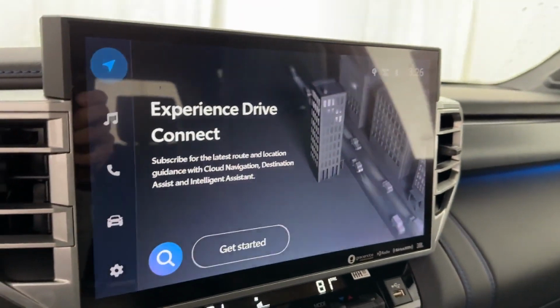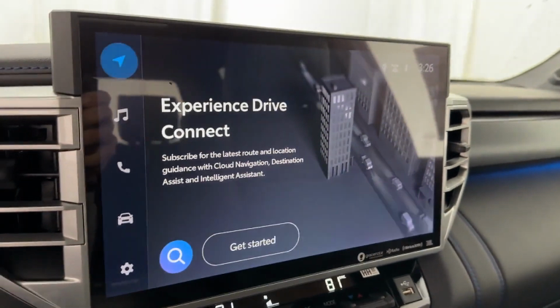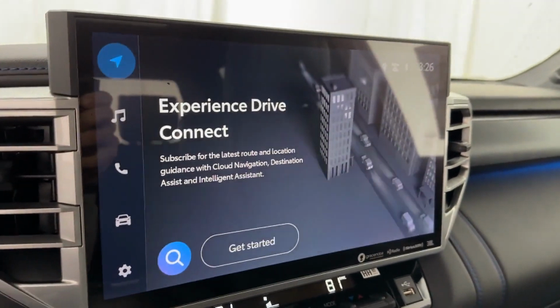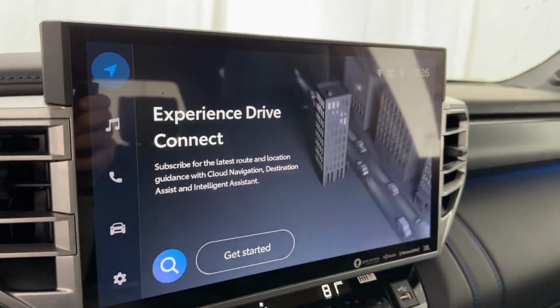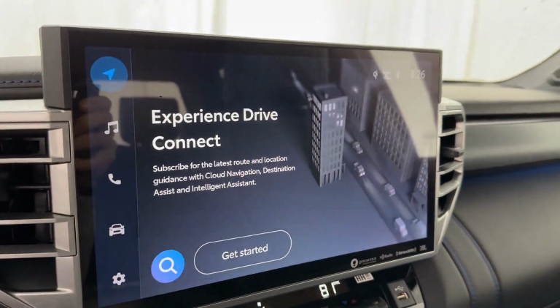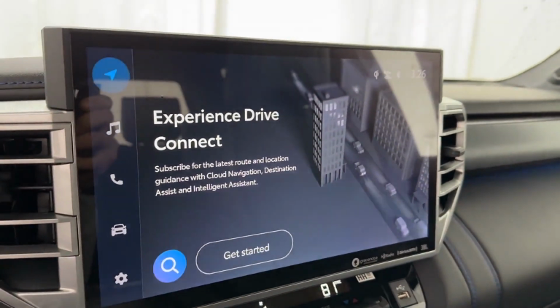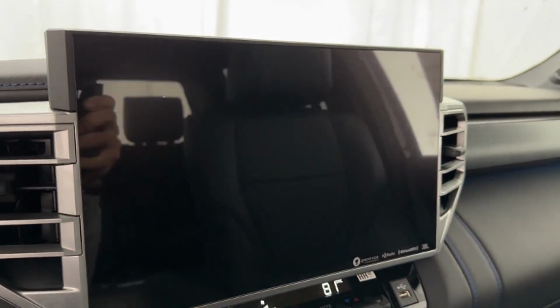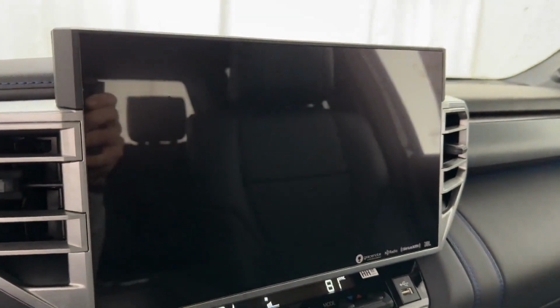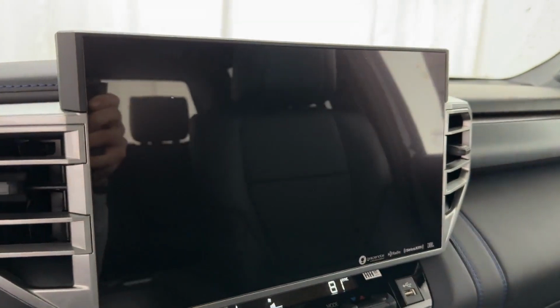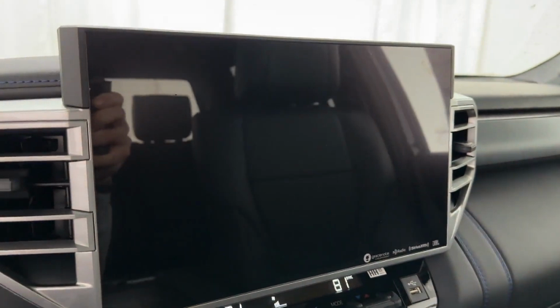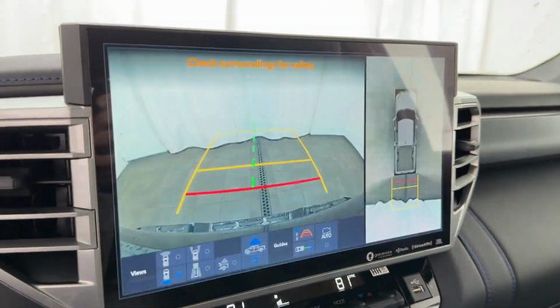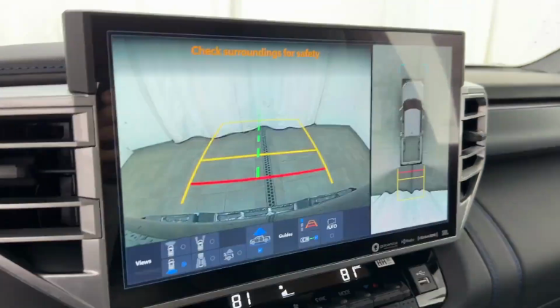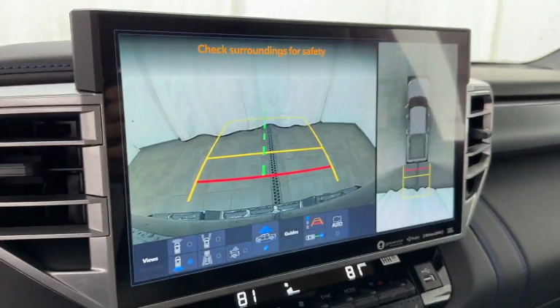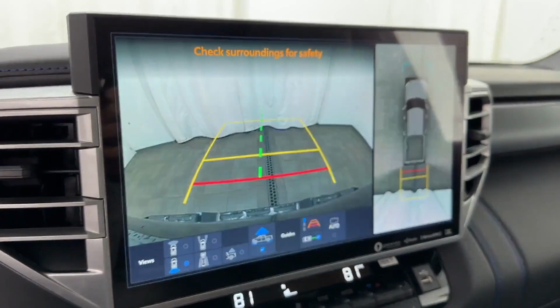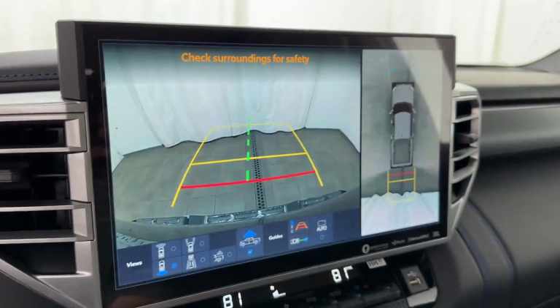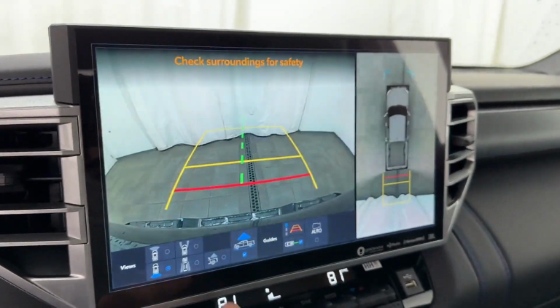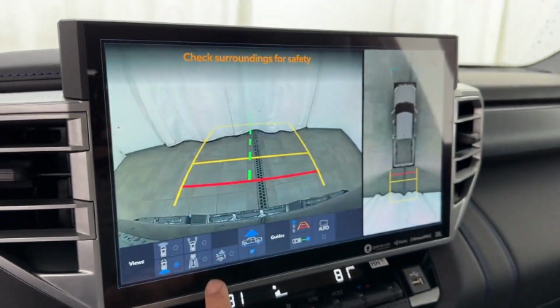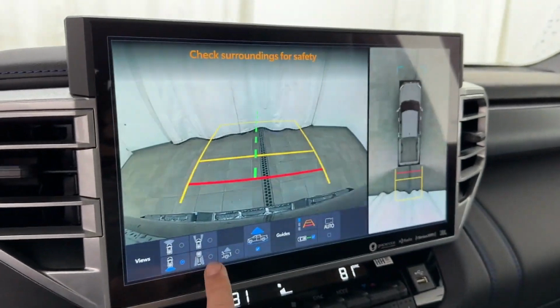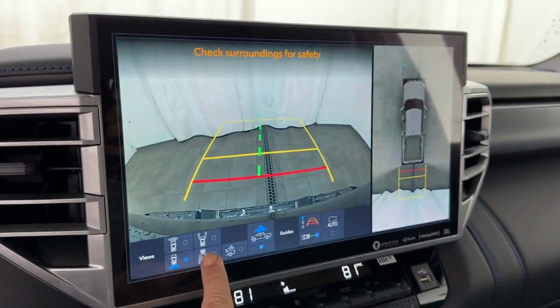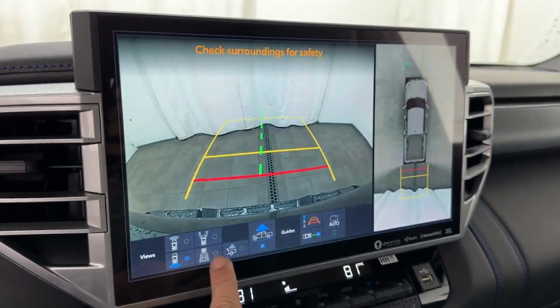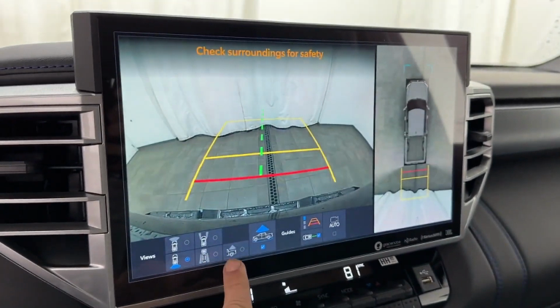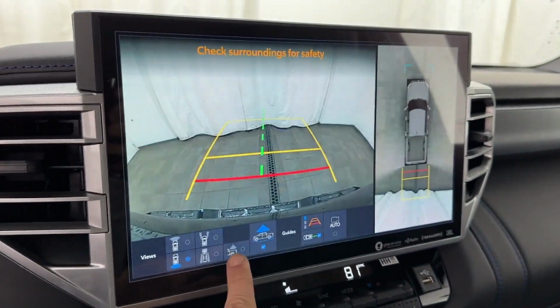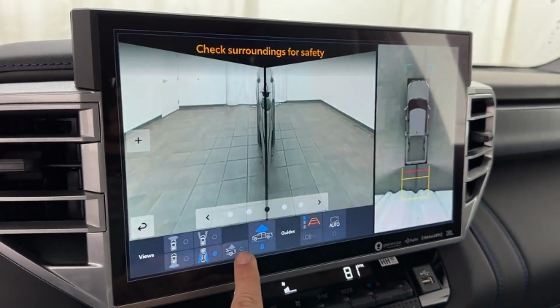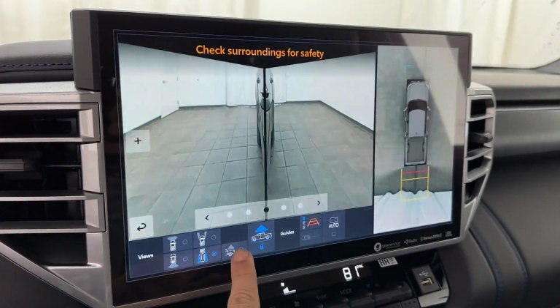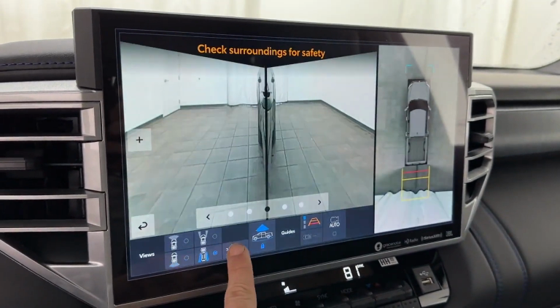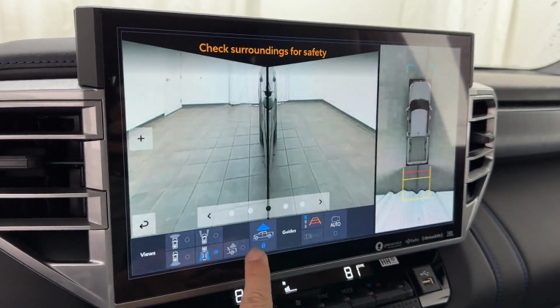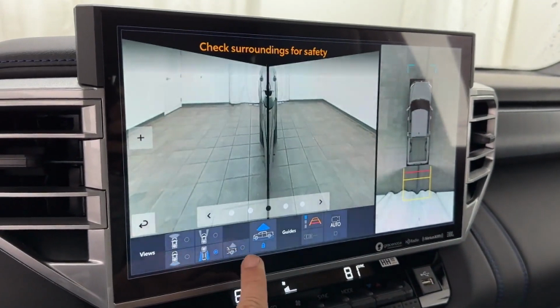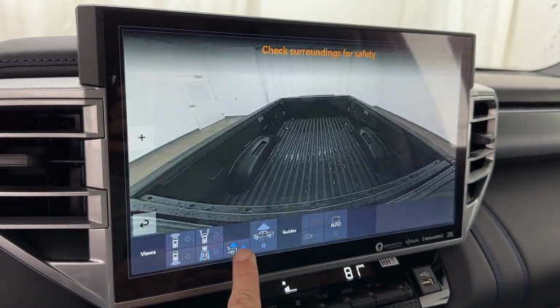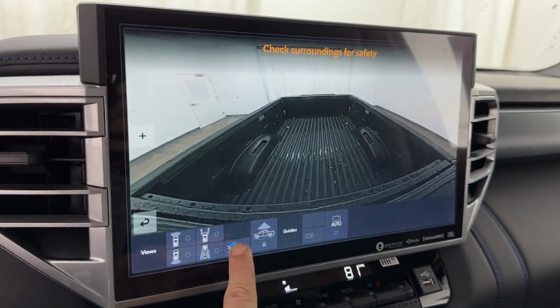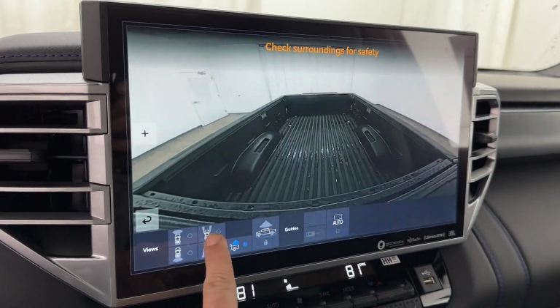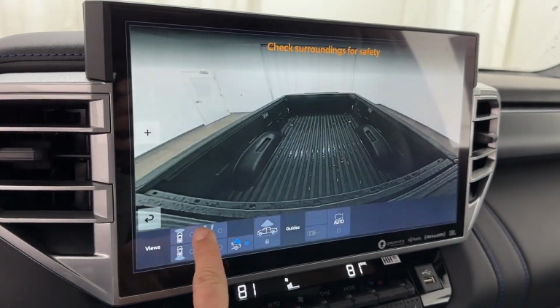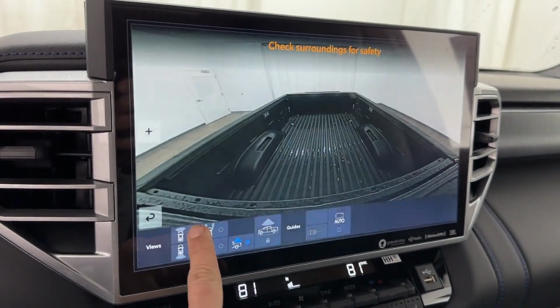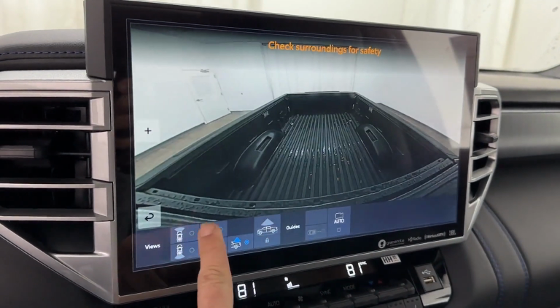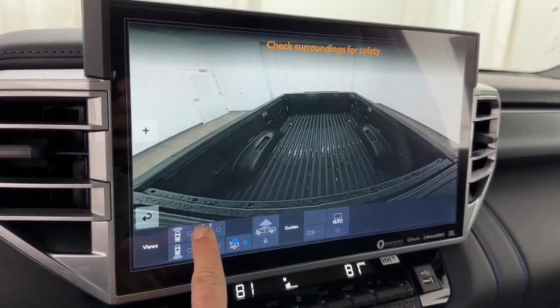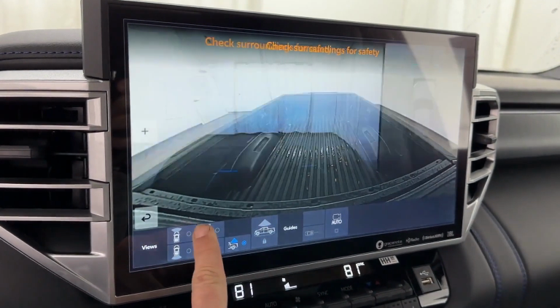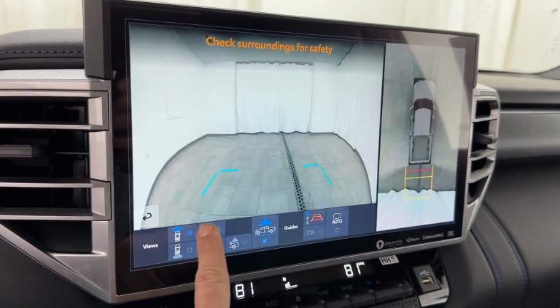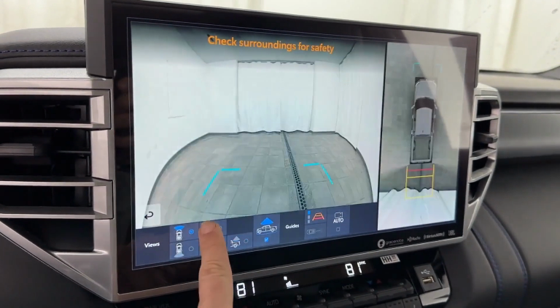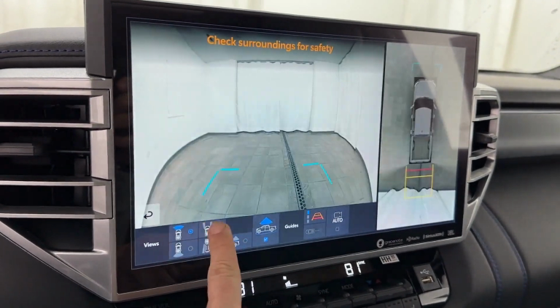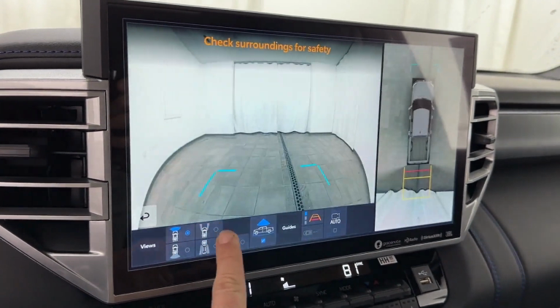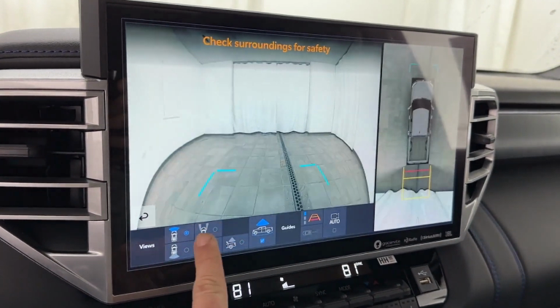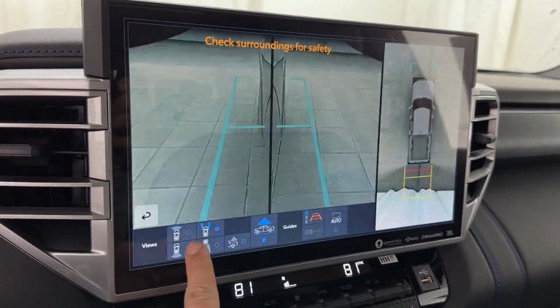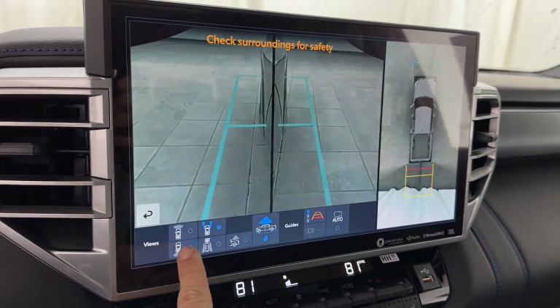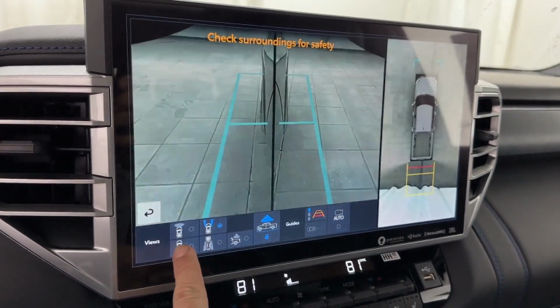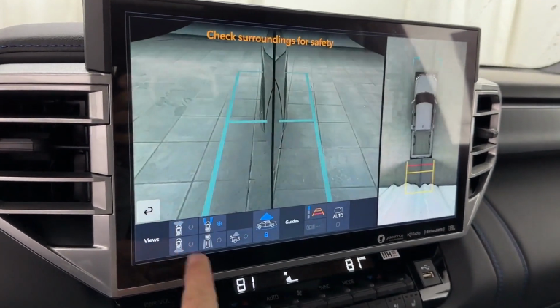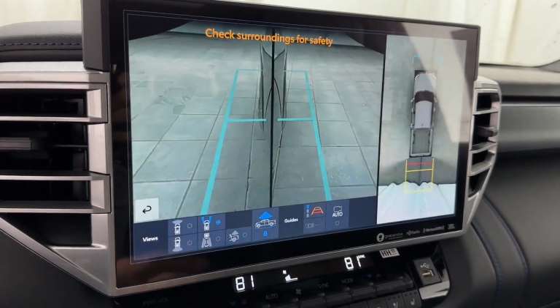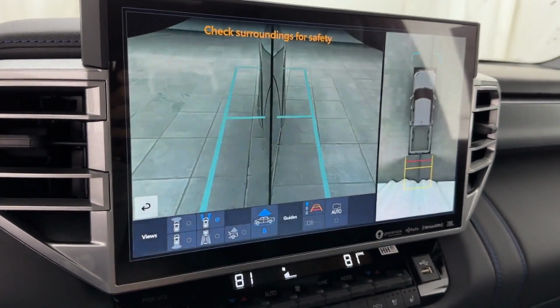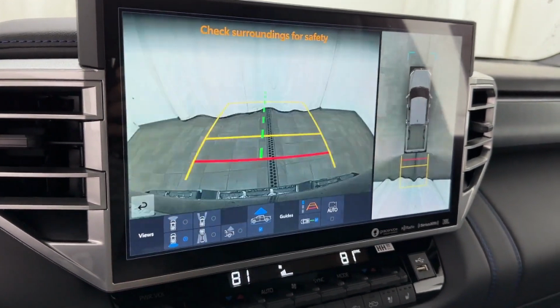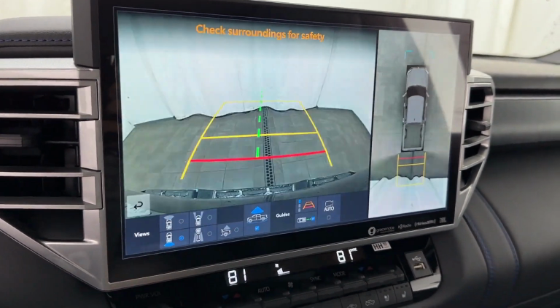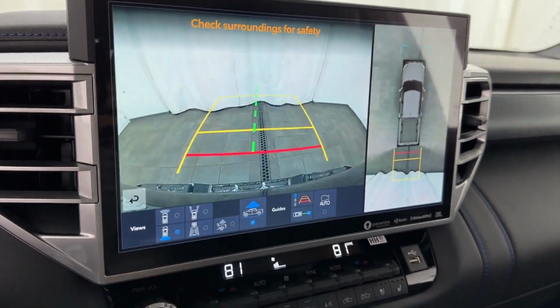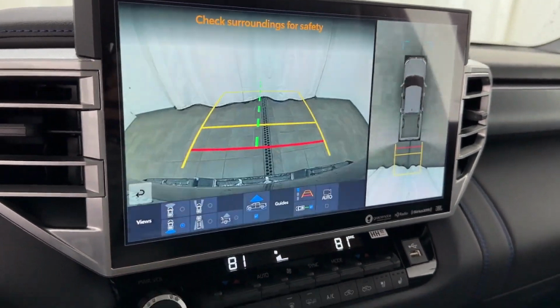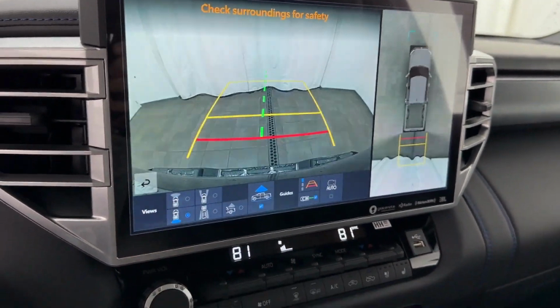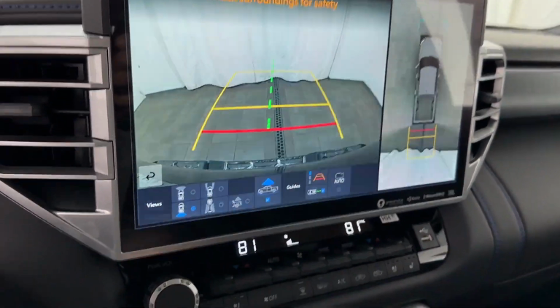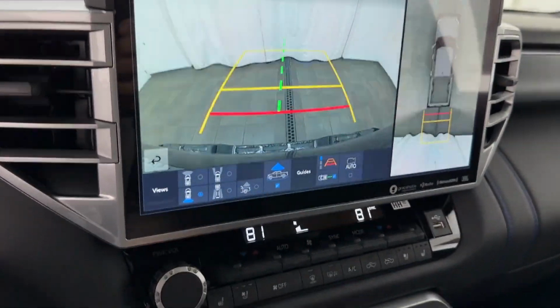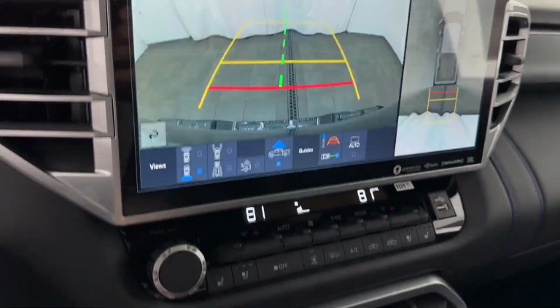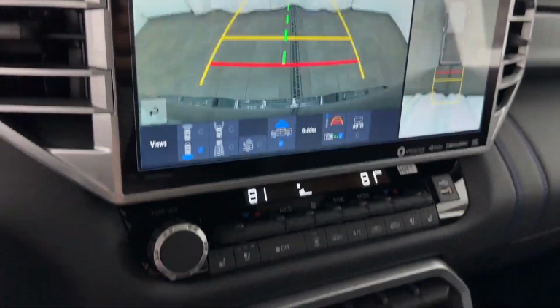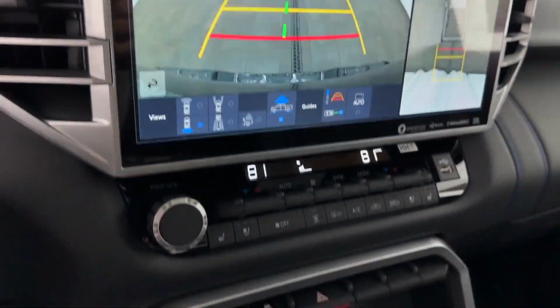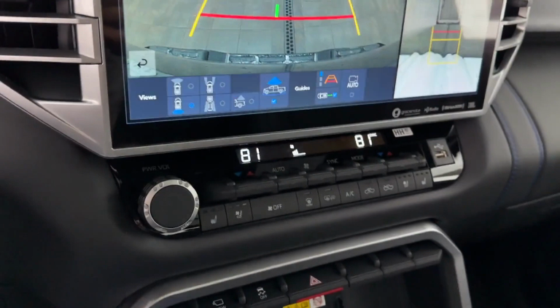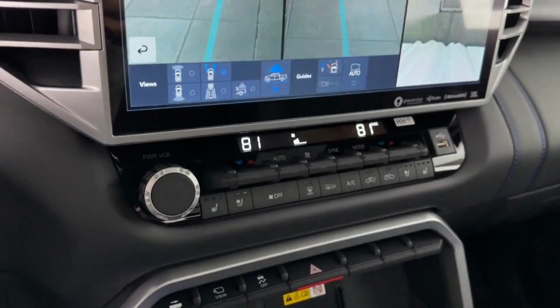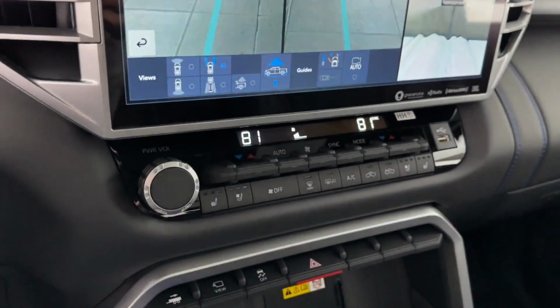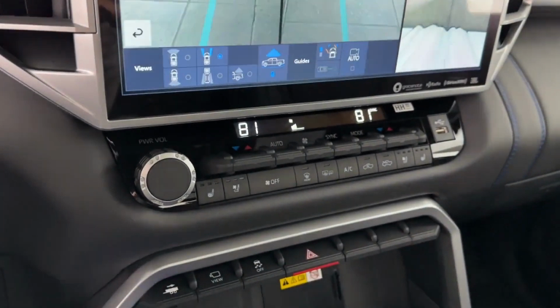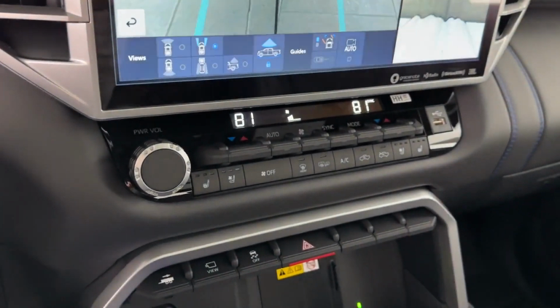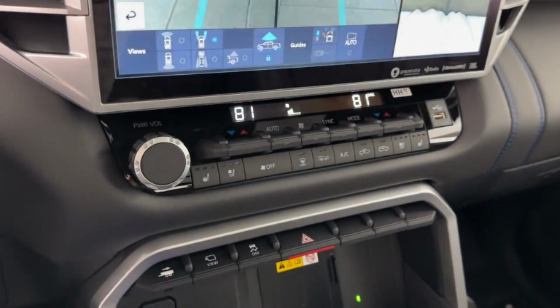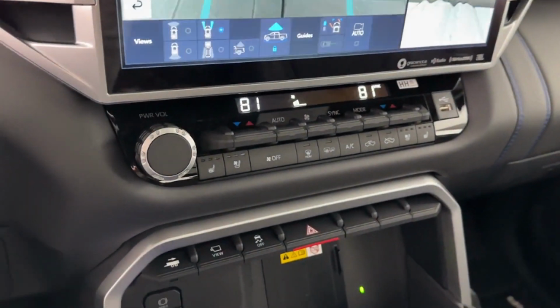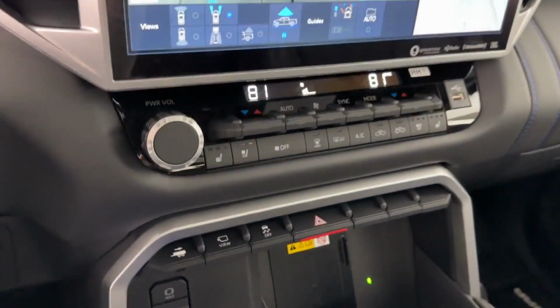Turbocharged engine. Multi-zone air conditioning. Four-wheel drive. Blind spot monitor. Parking aid sensor.